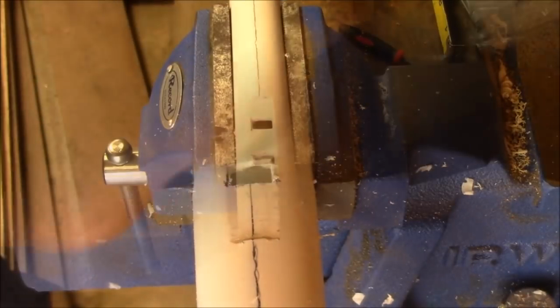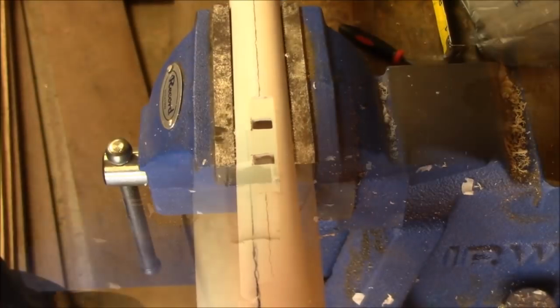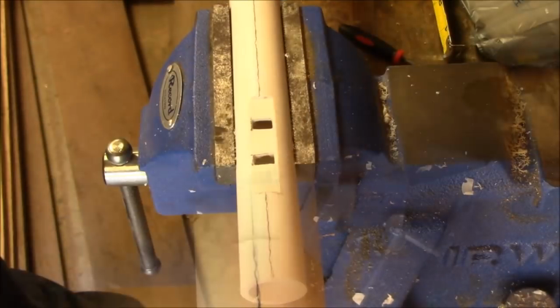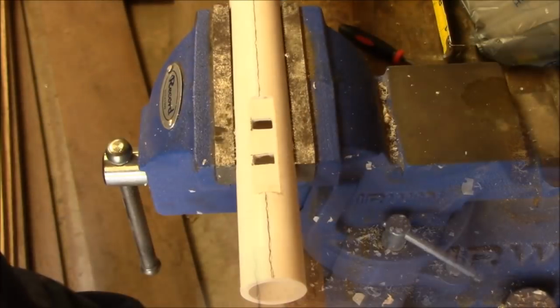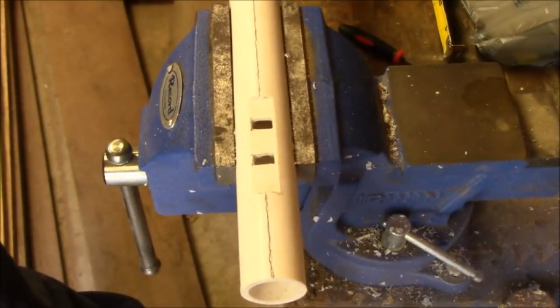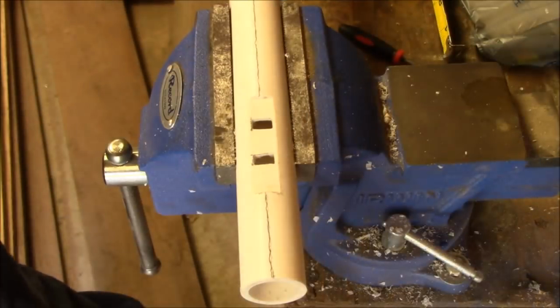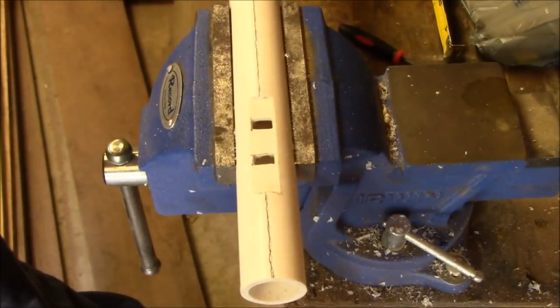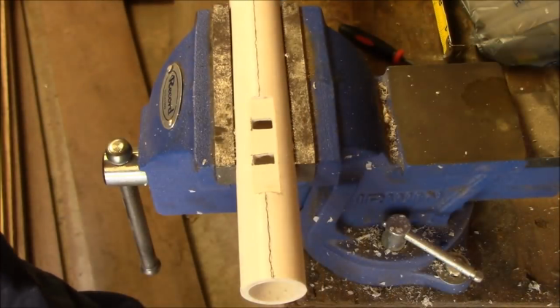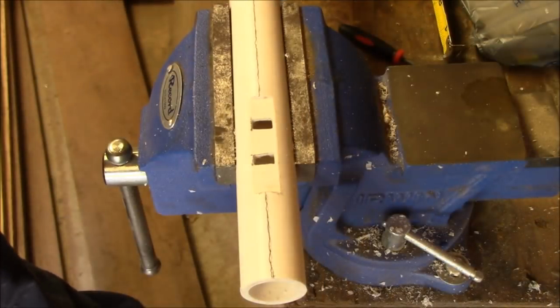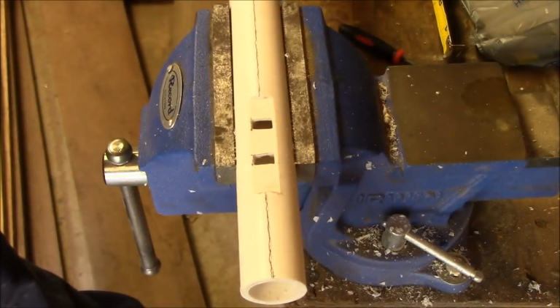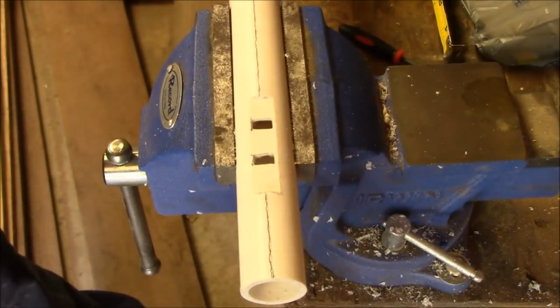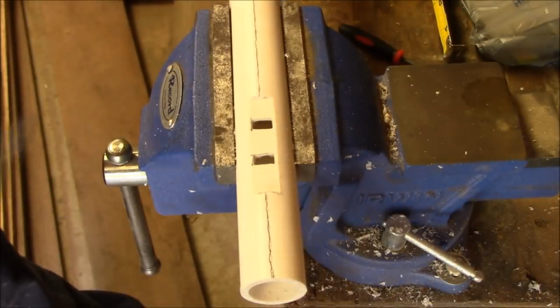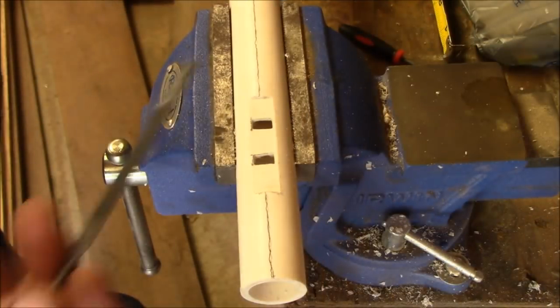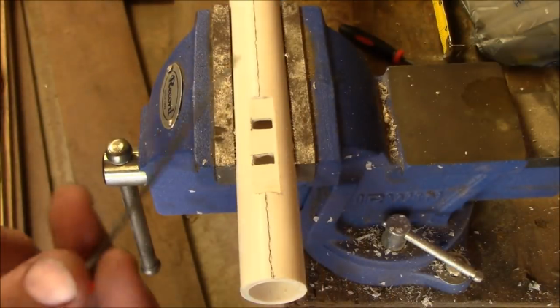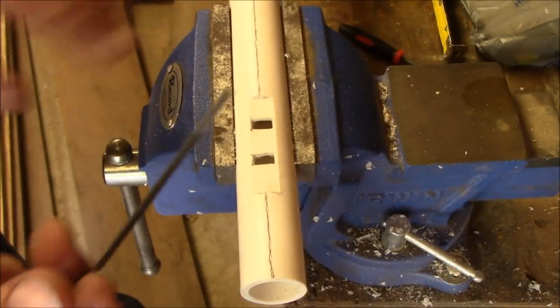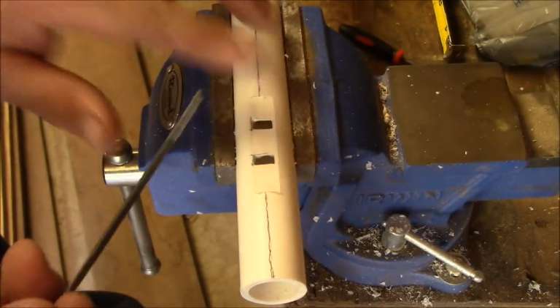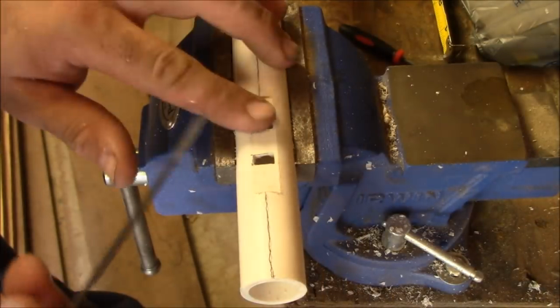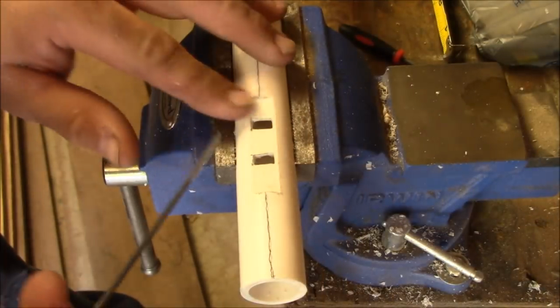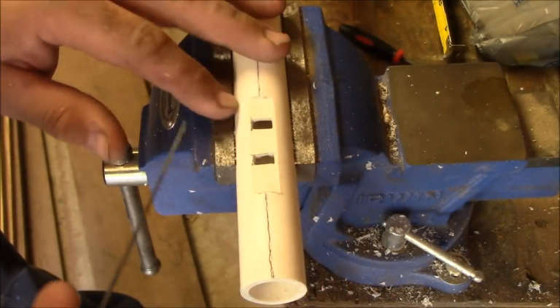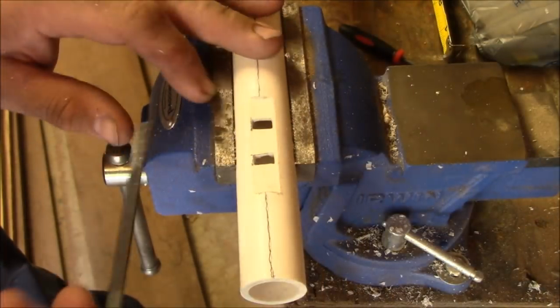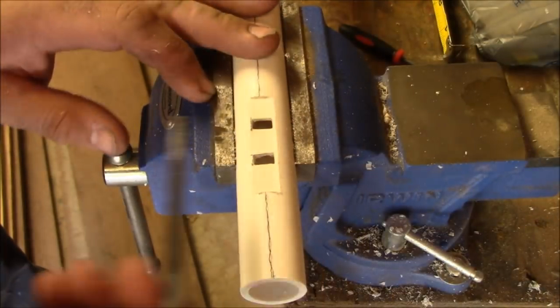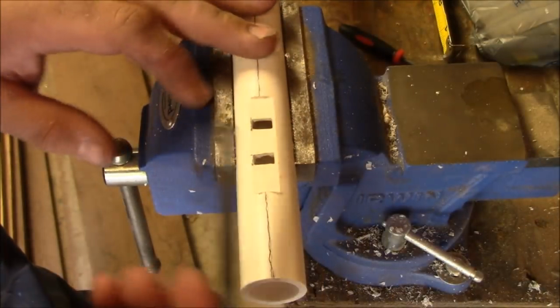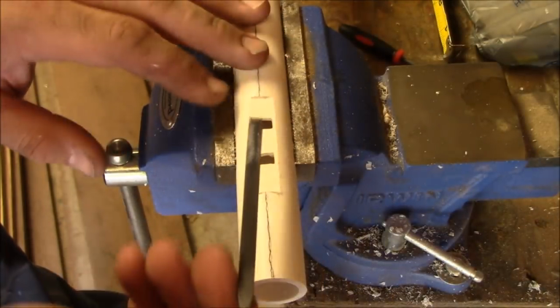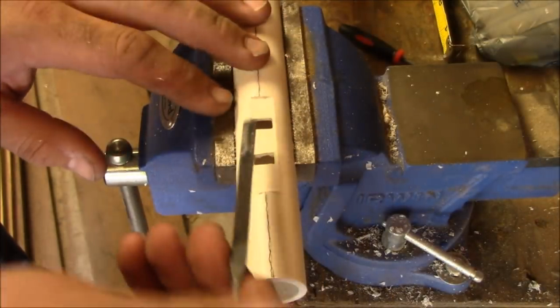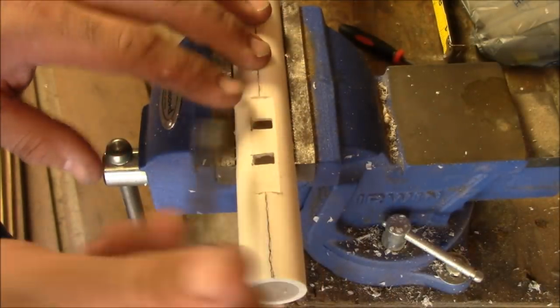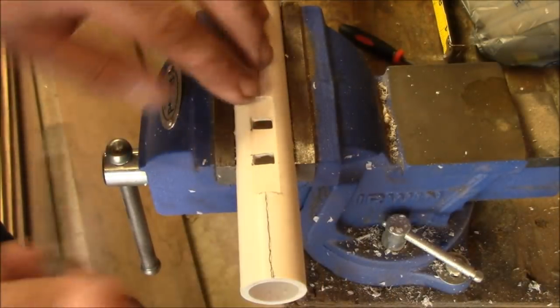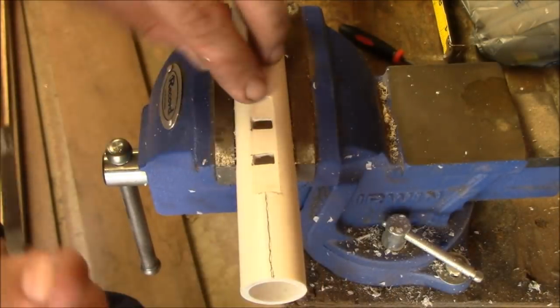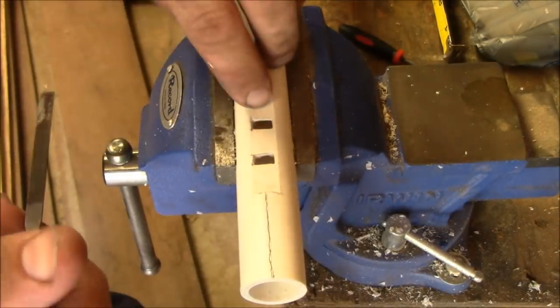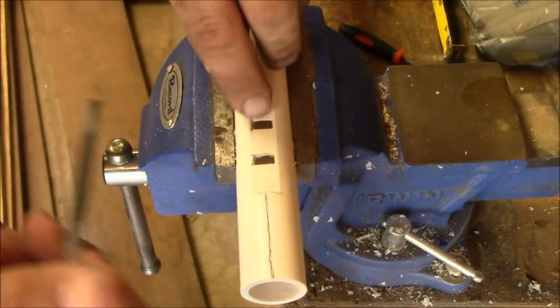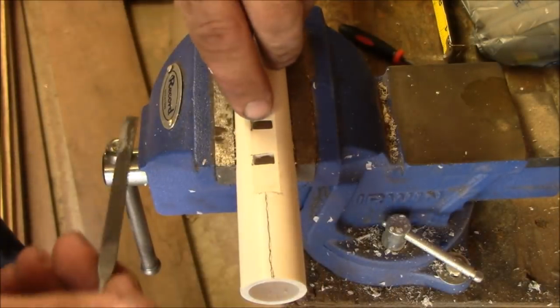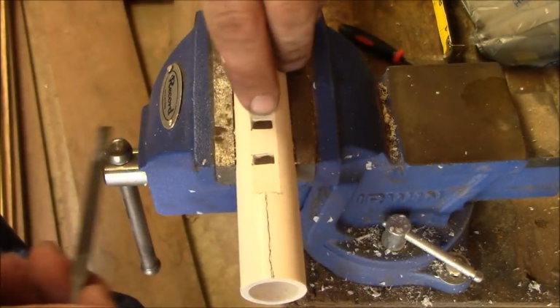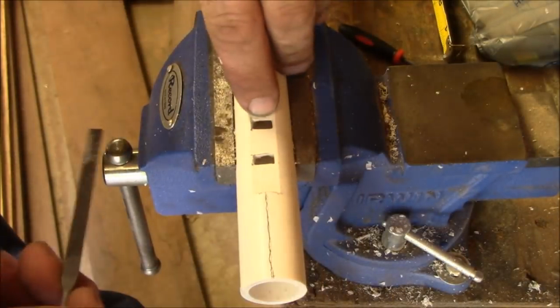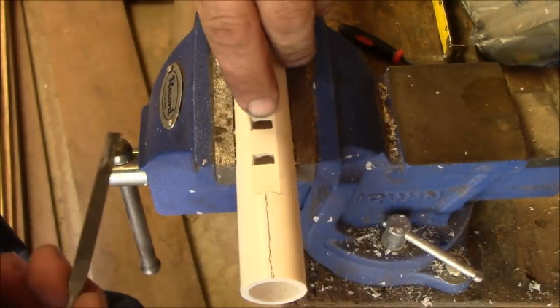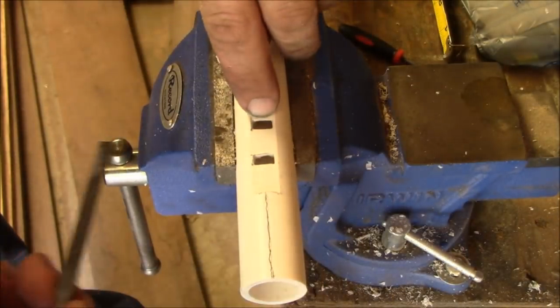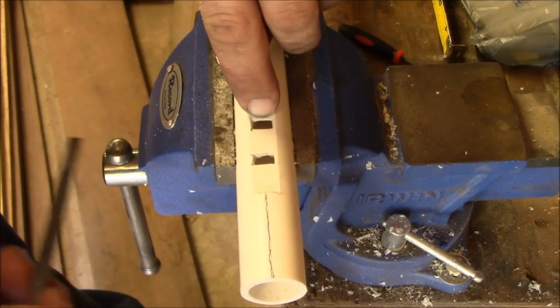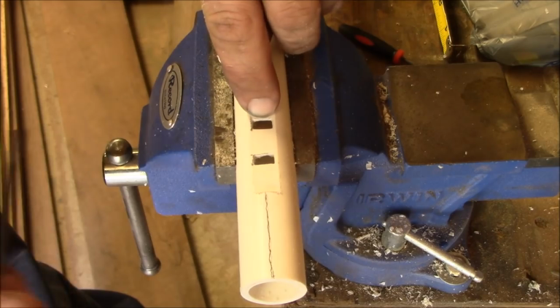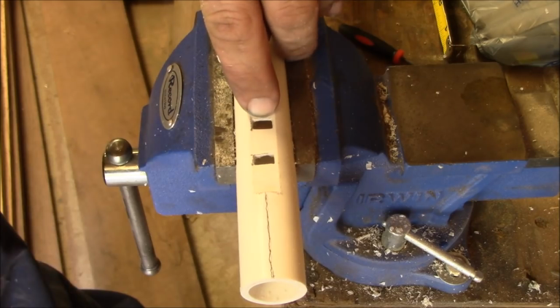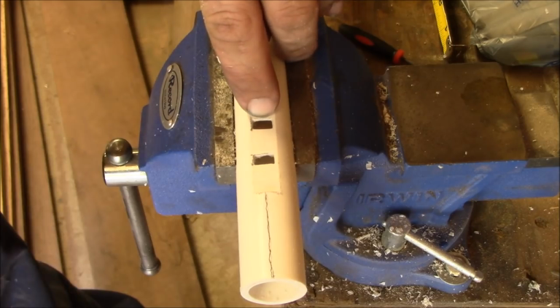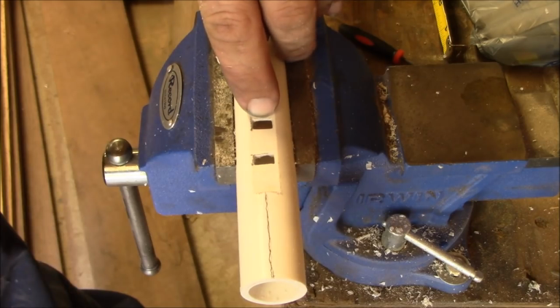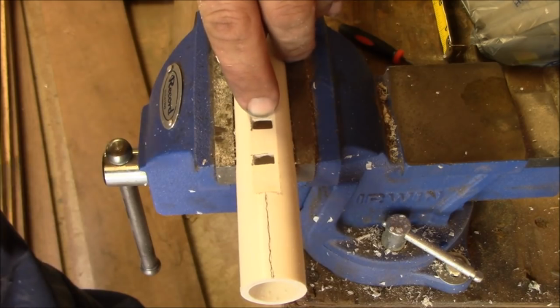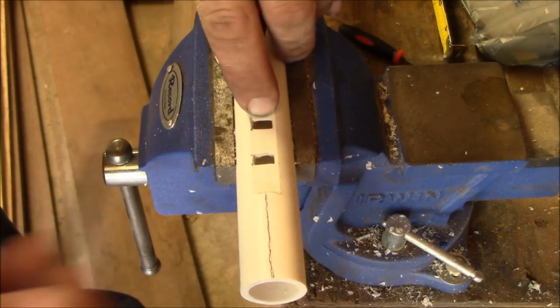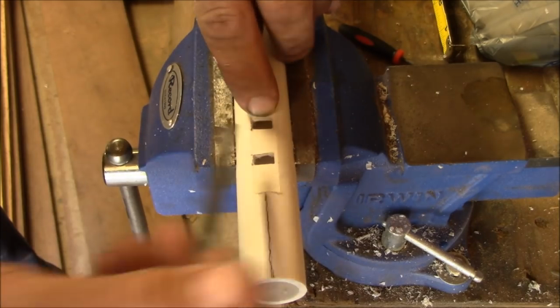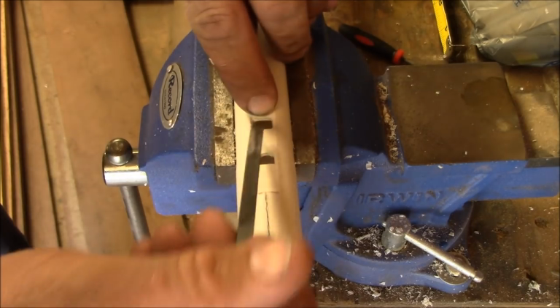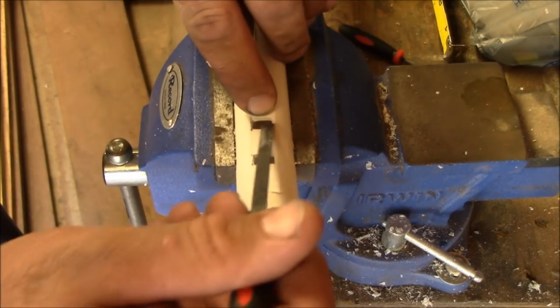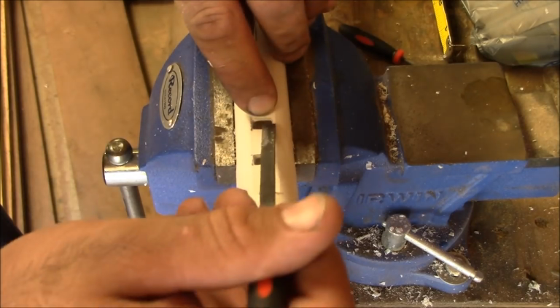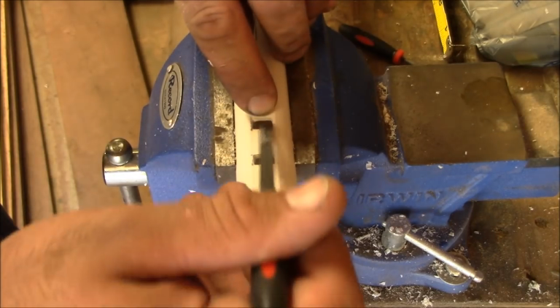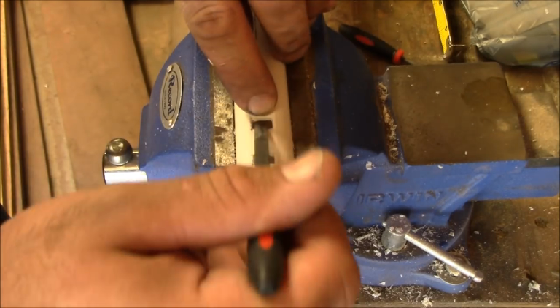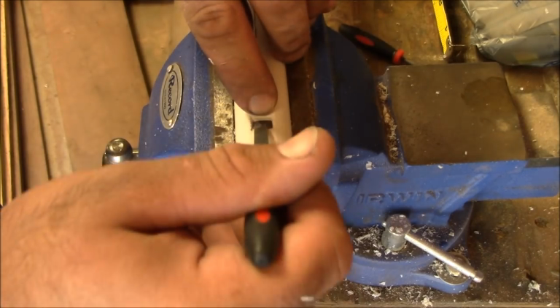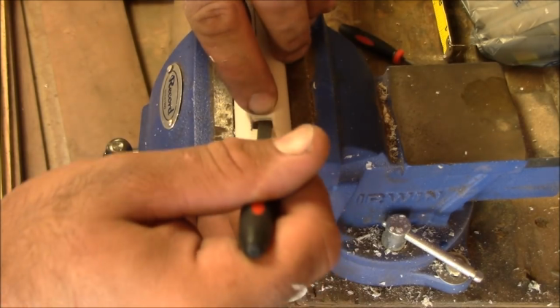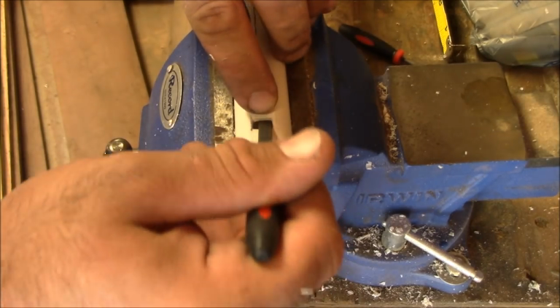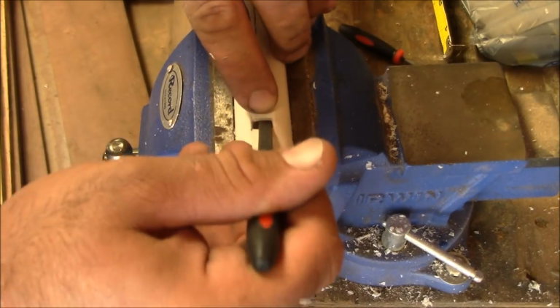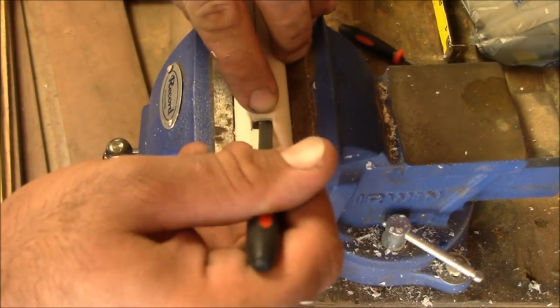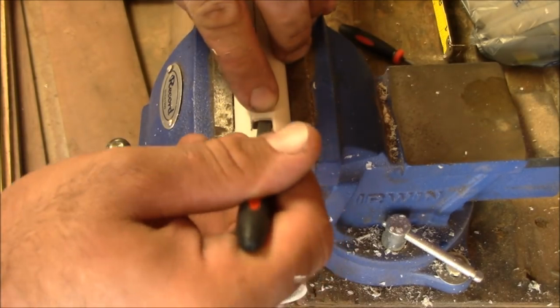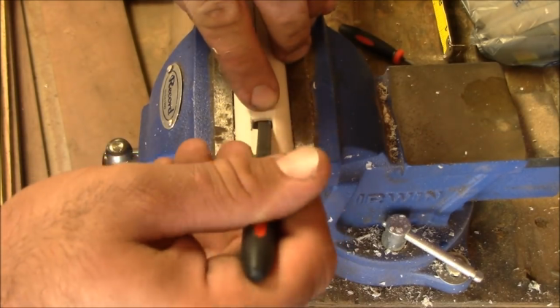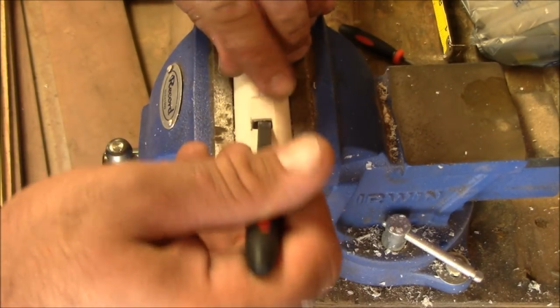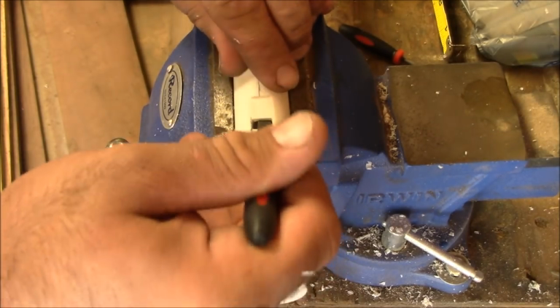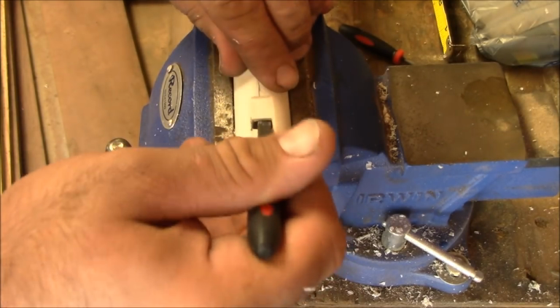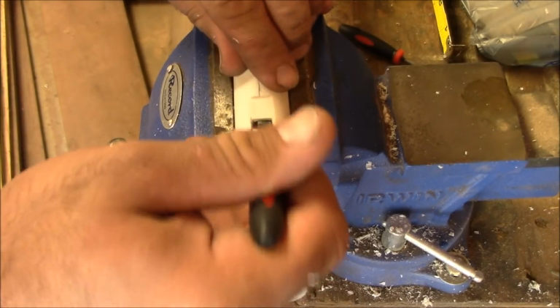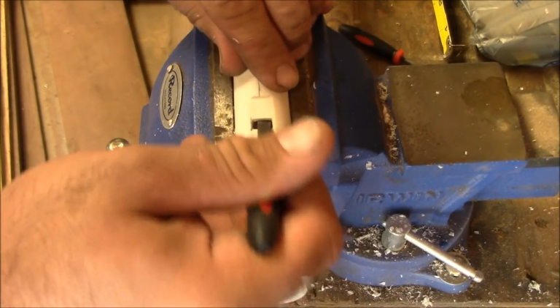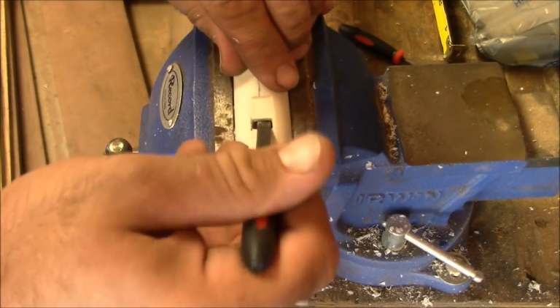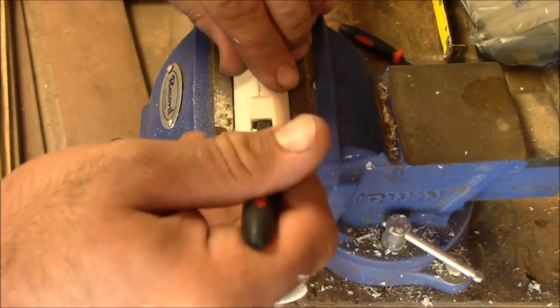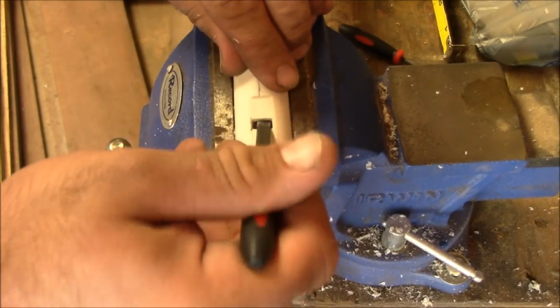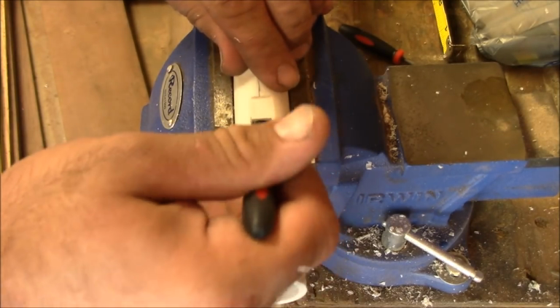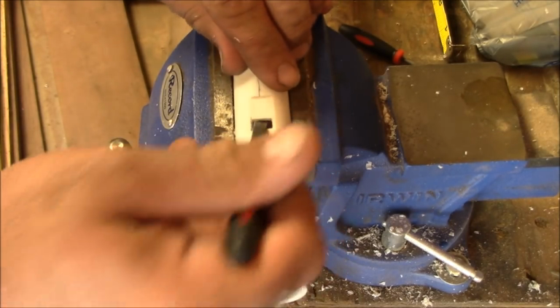Now we're going to take our small file and follow the inside of this part right here at about a forty-five degree angle.